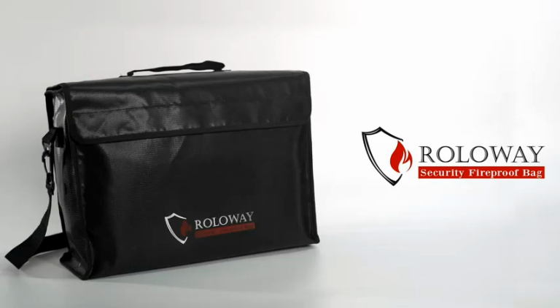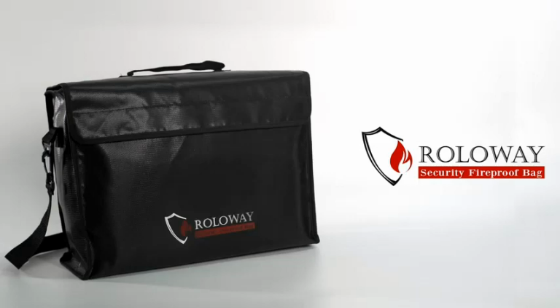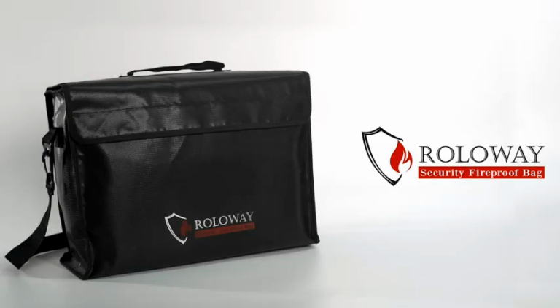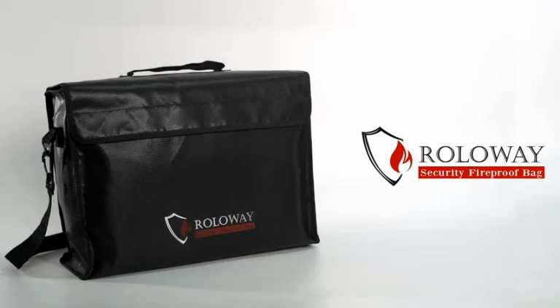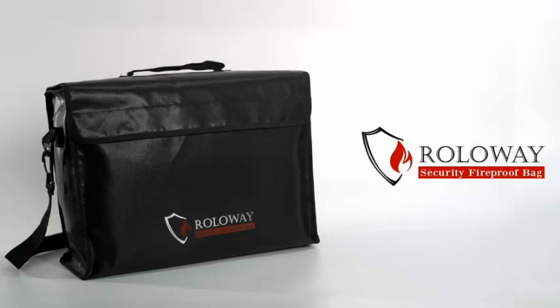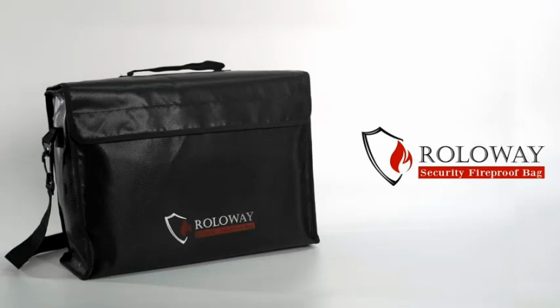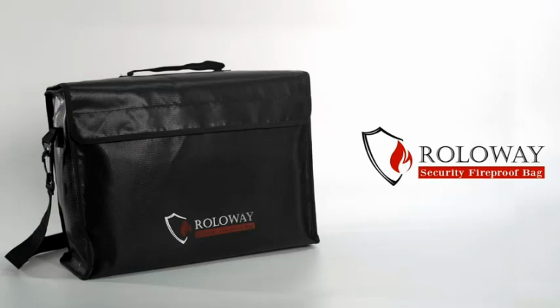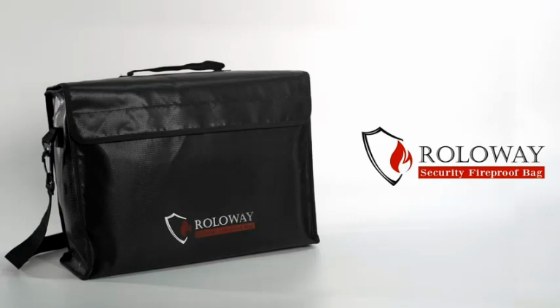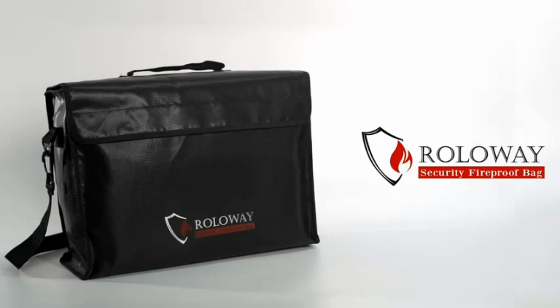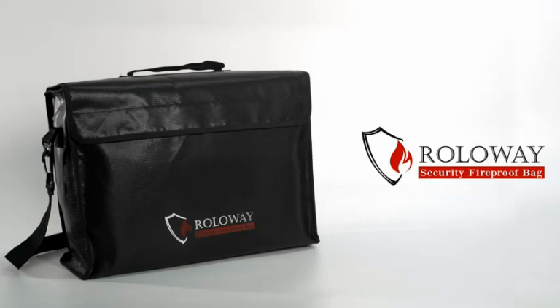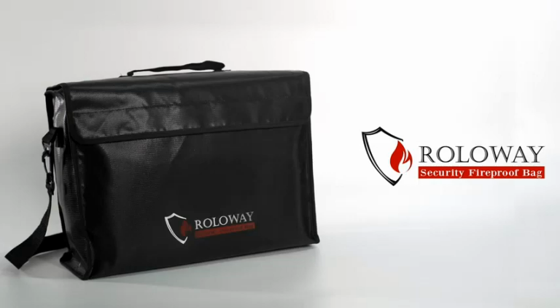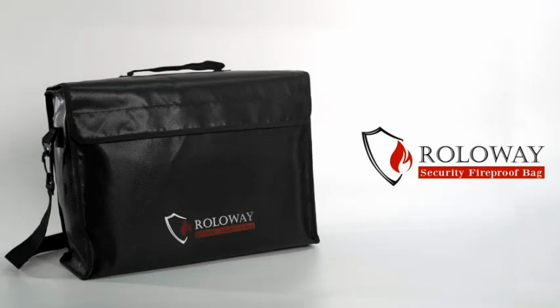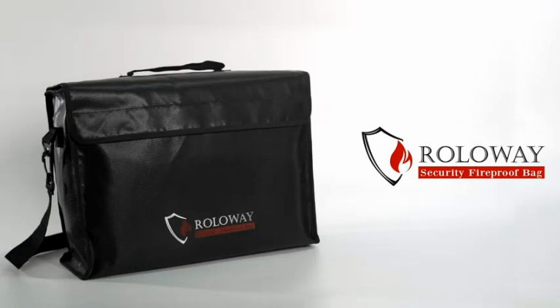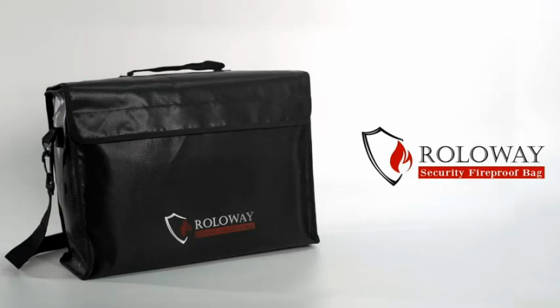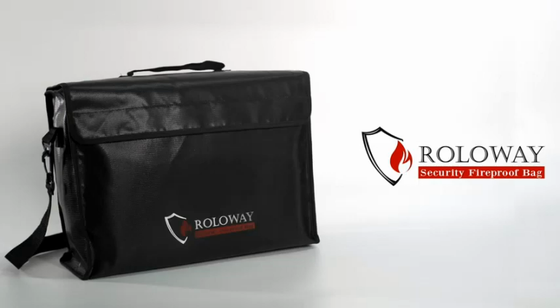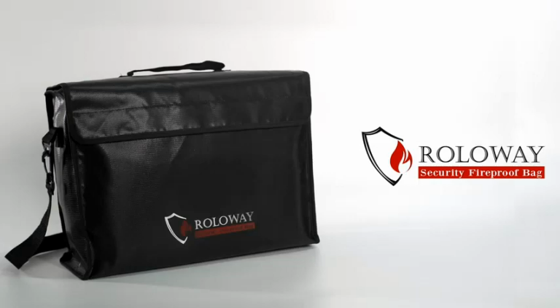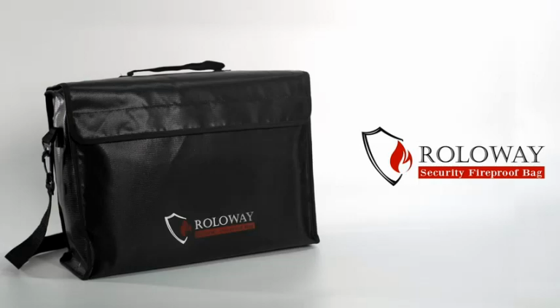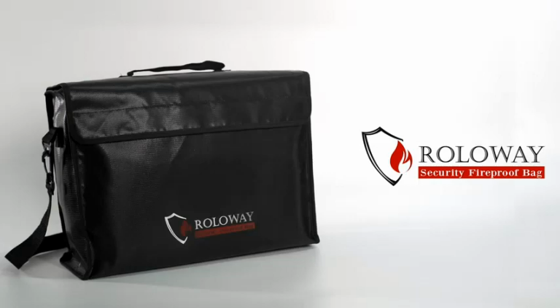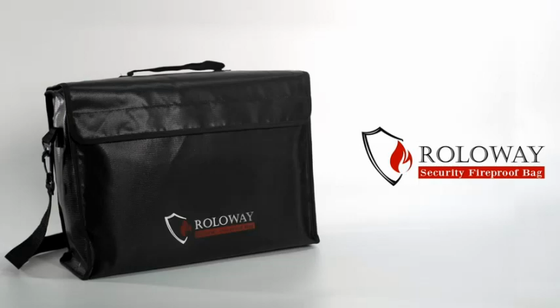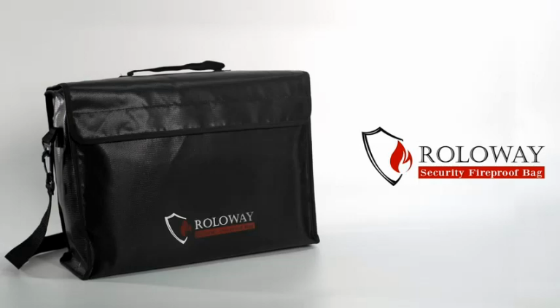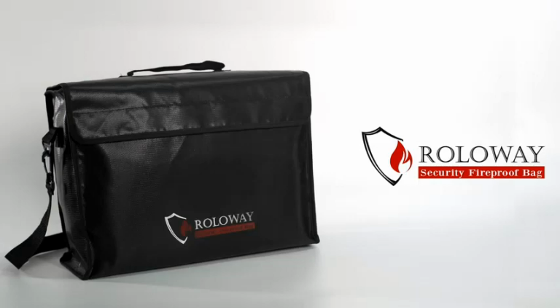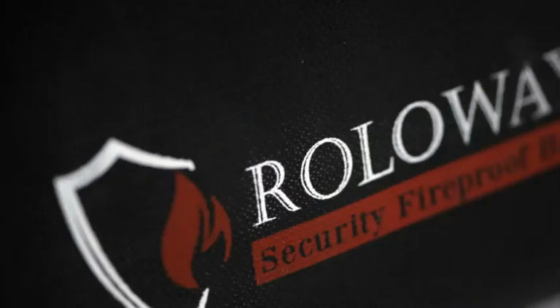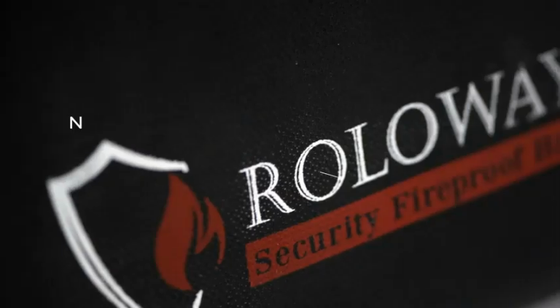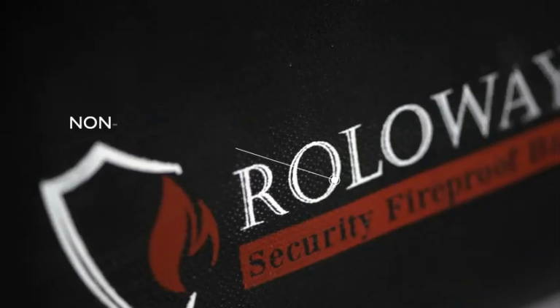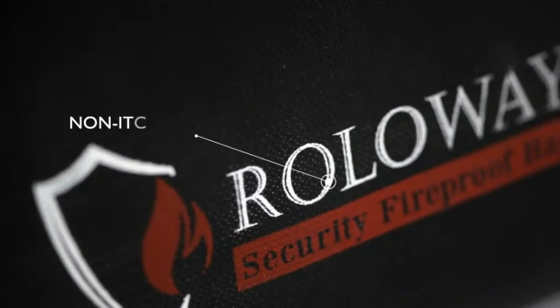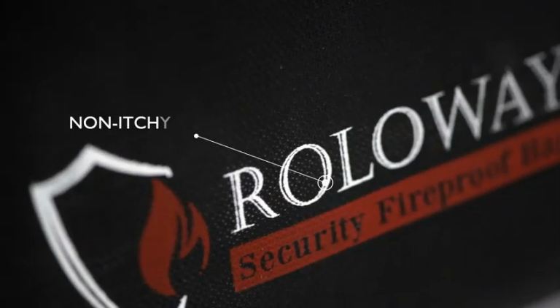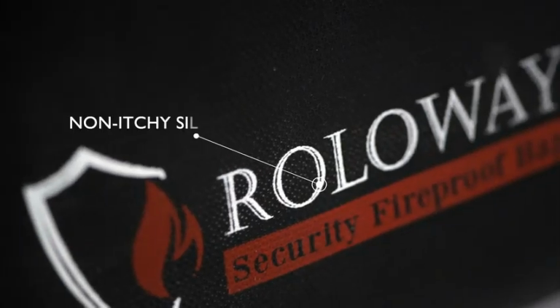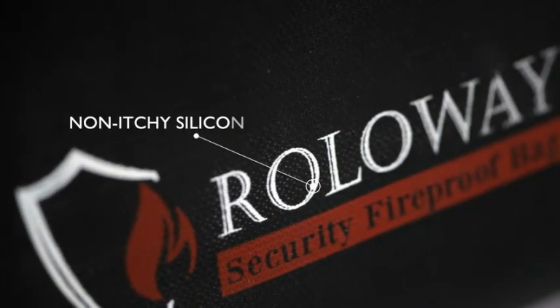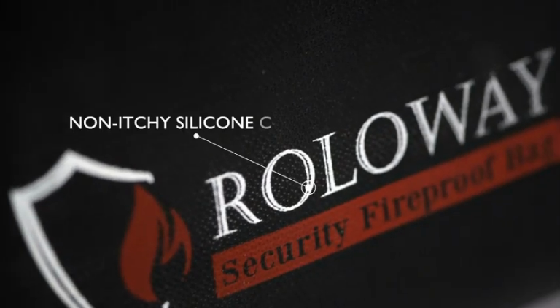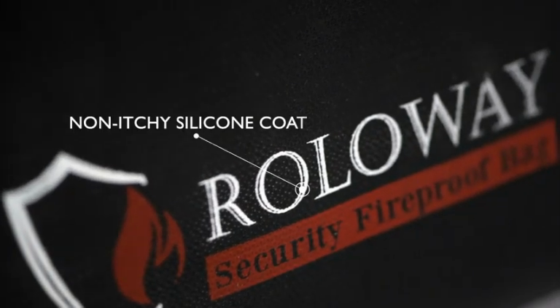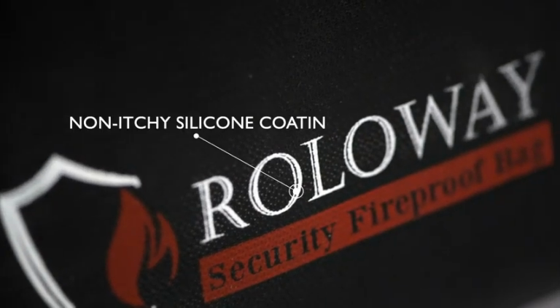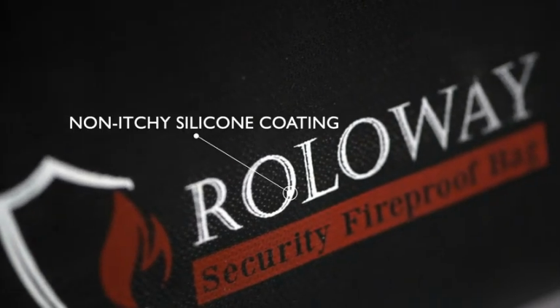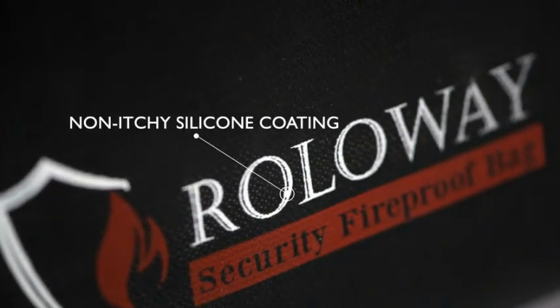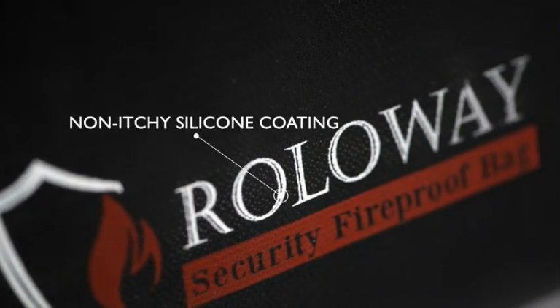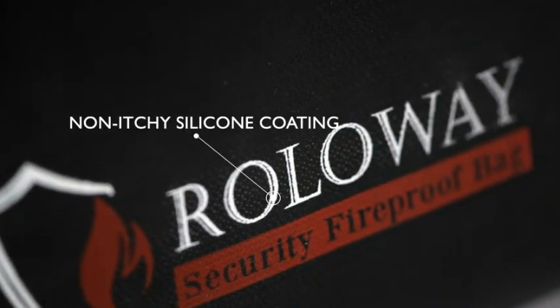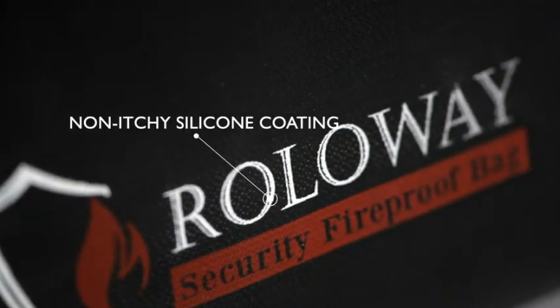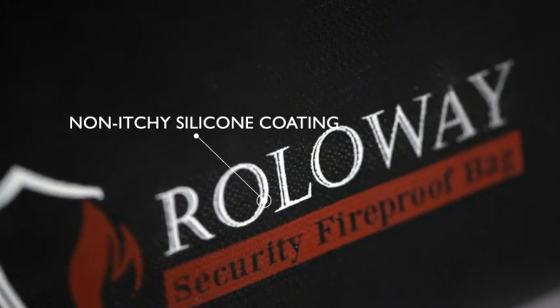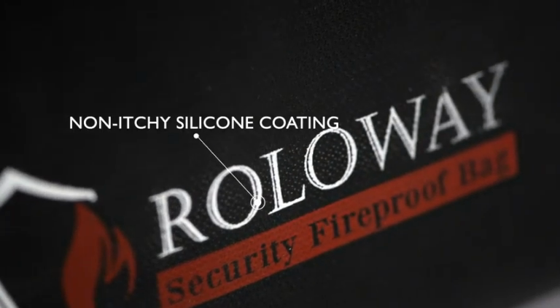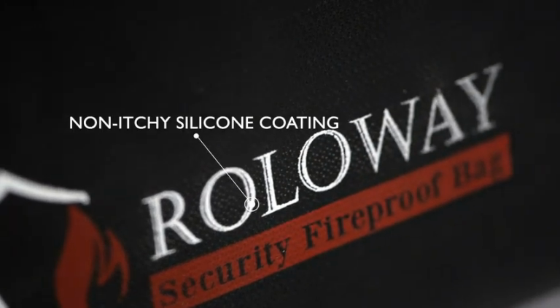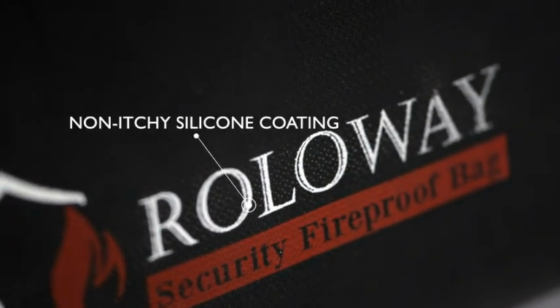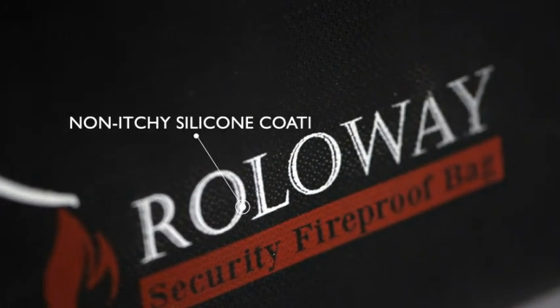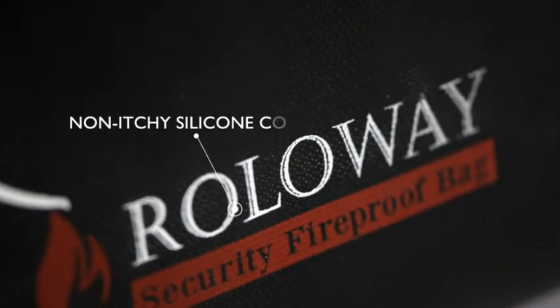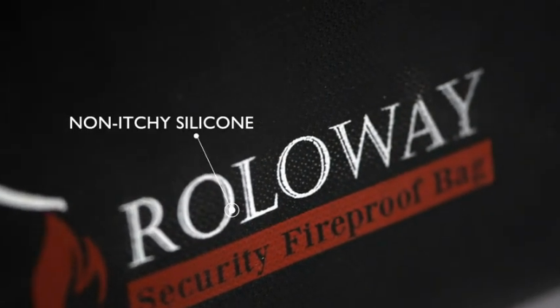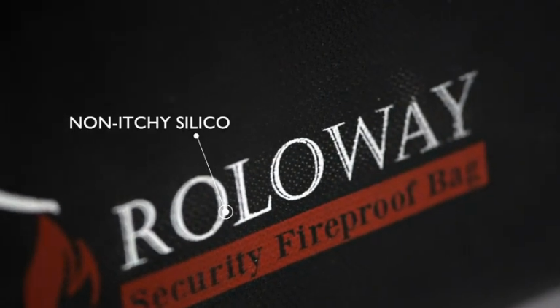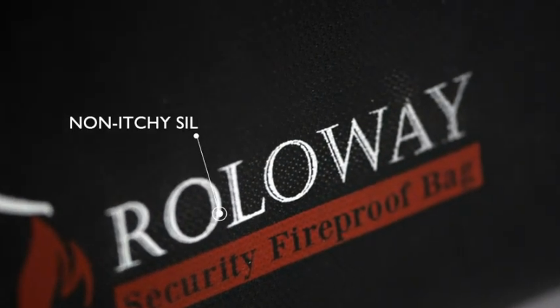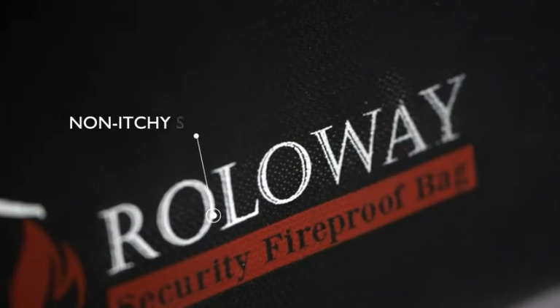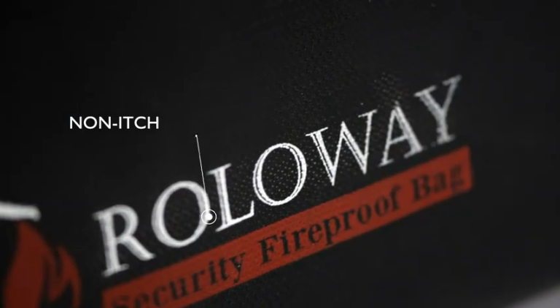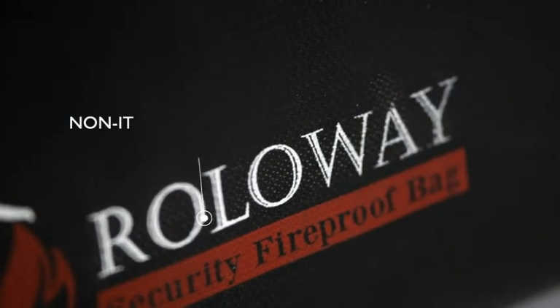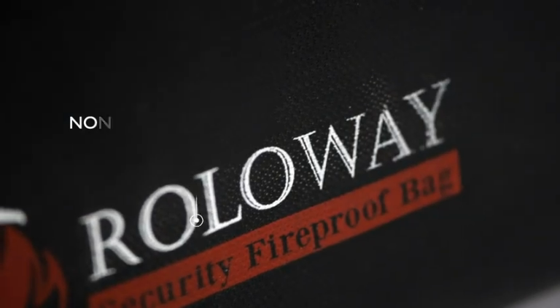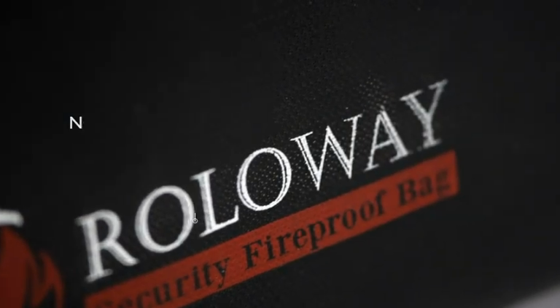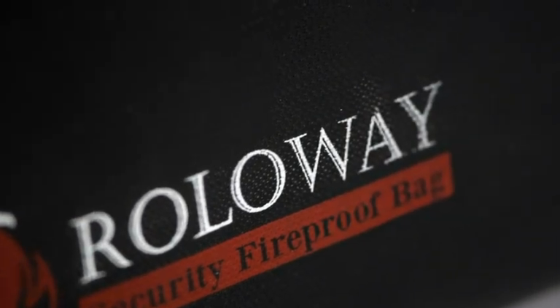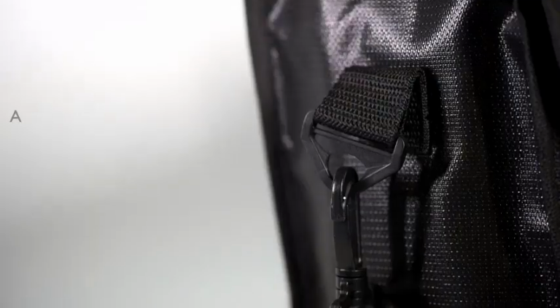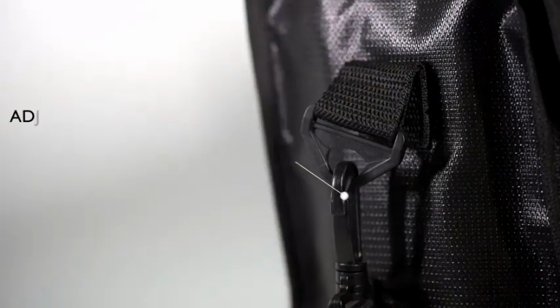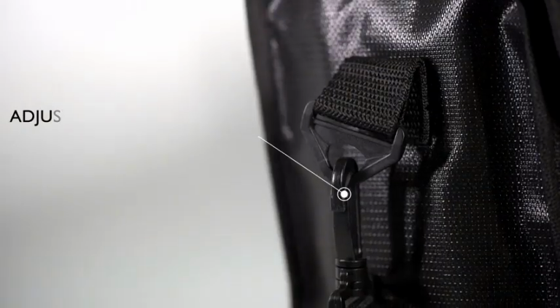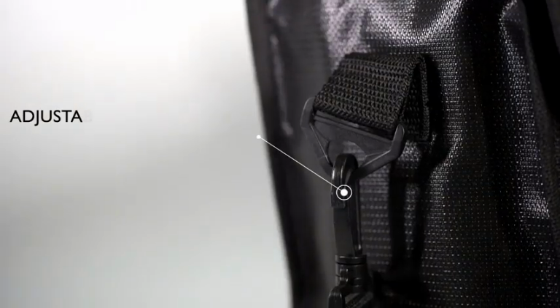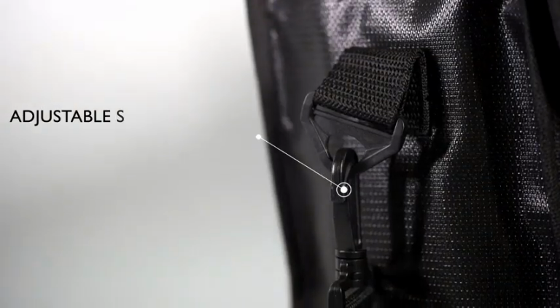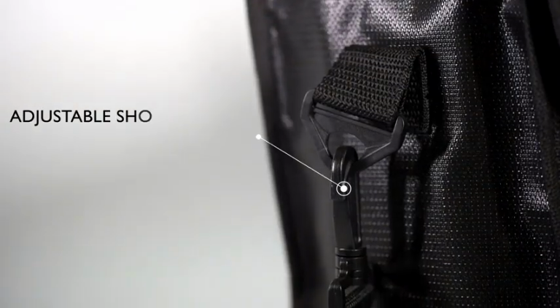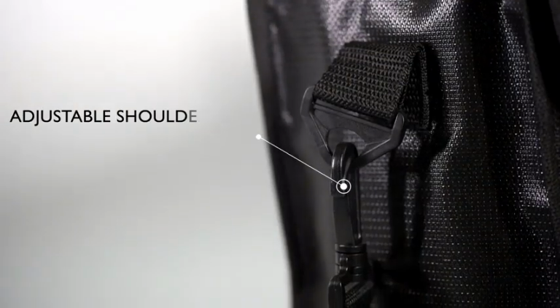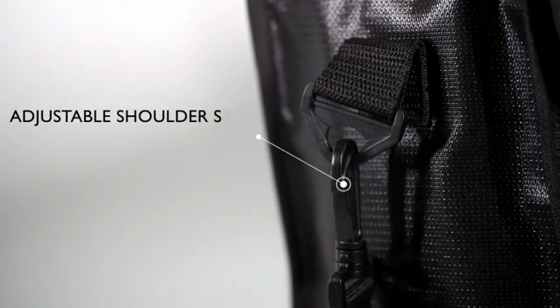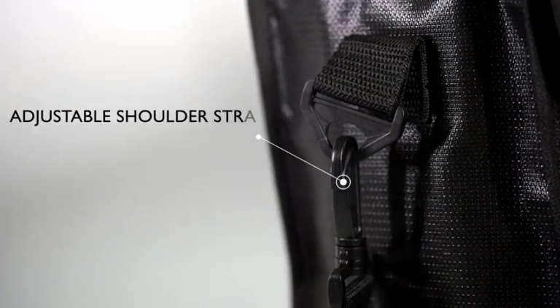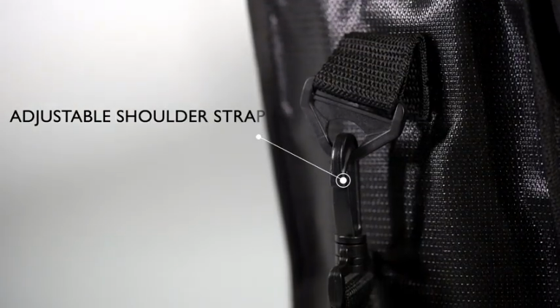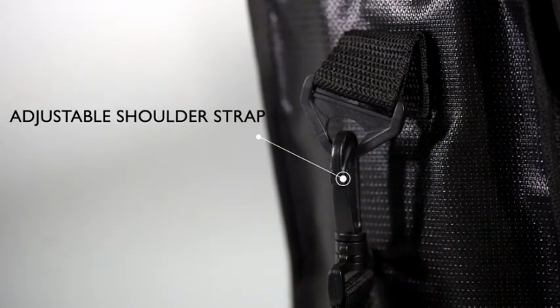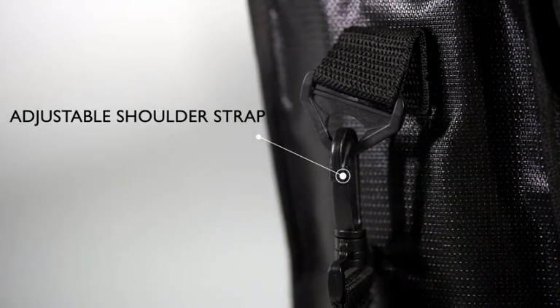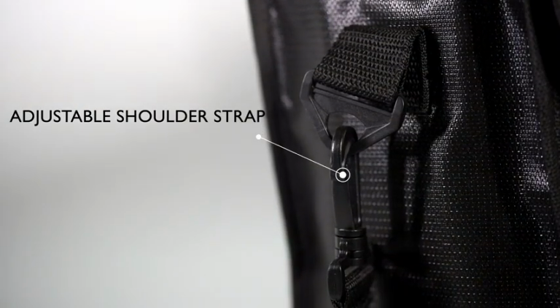What is the best fireproof document bag in 2023? Here are my full reviews of the best fireproof document bags in 2023.